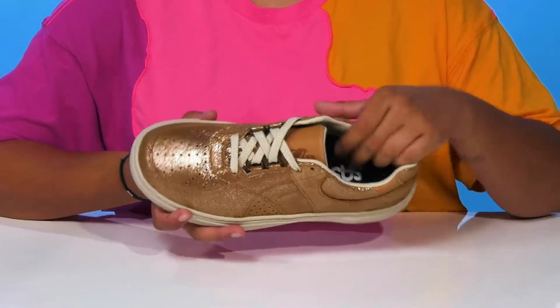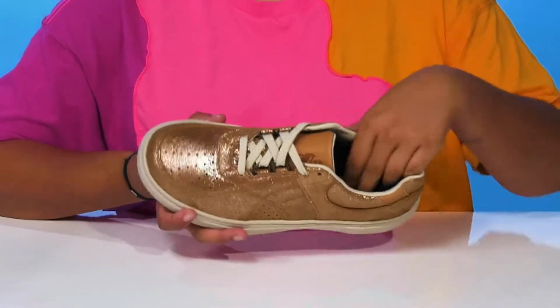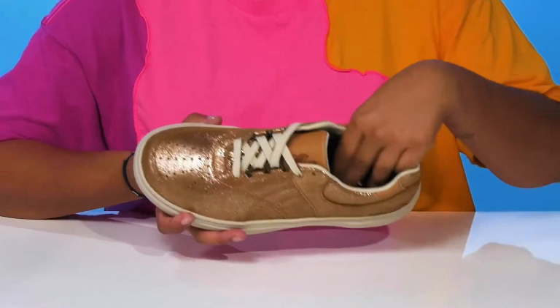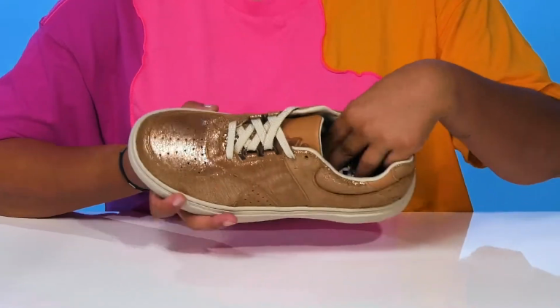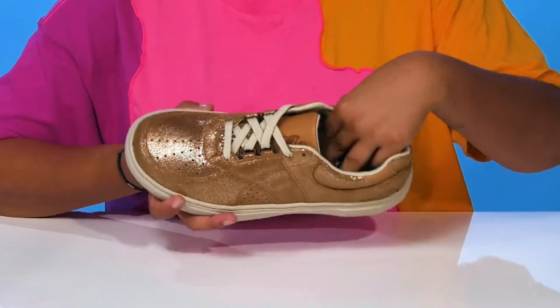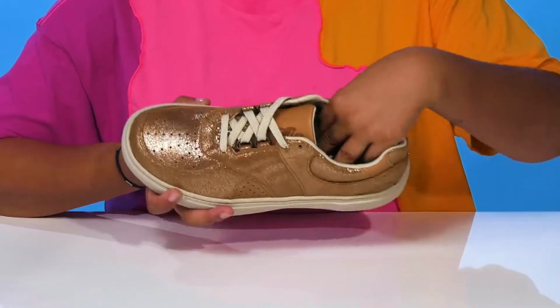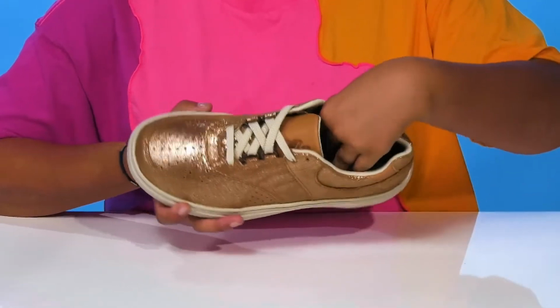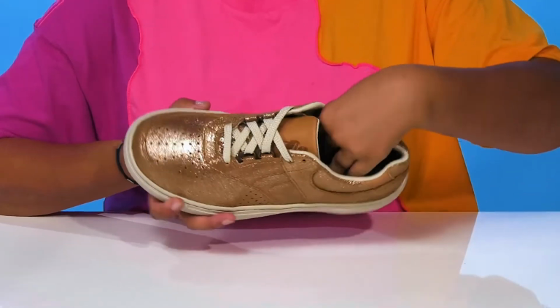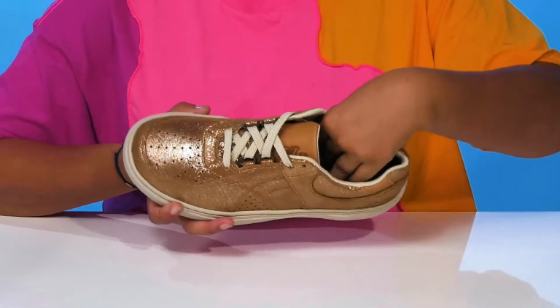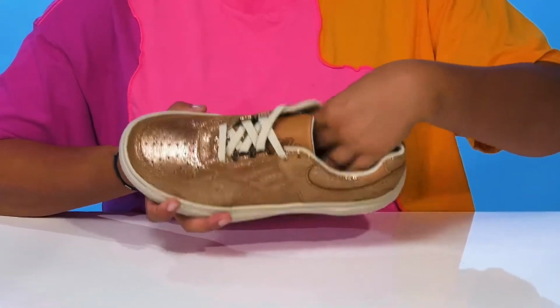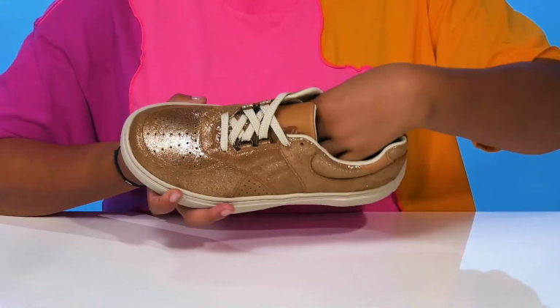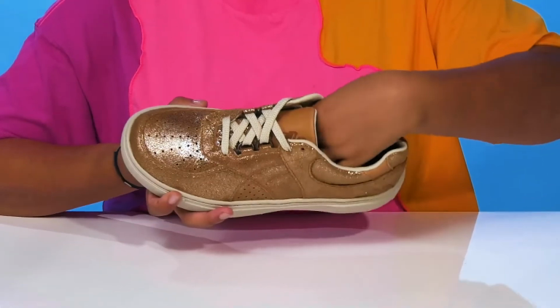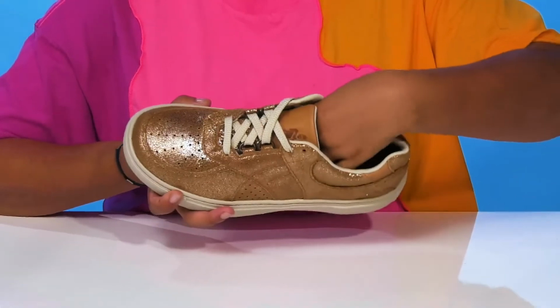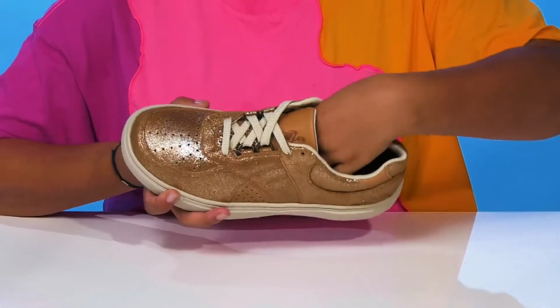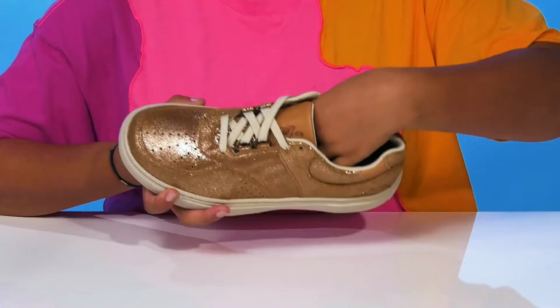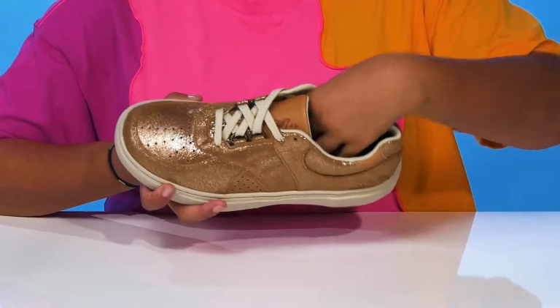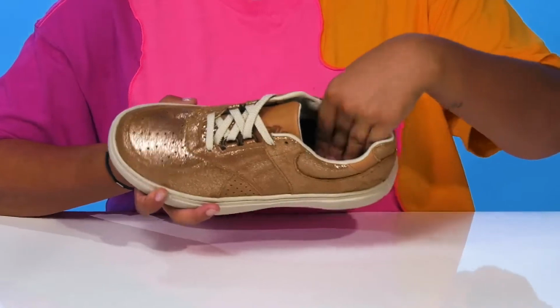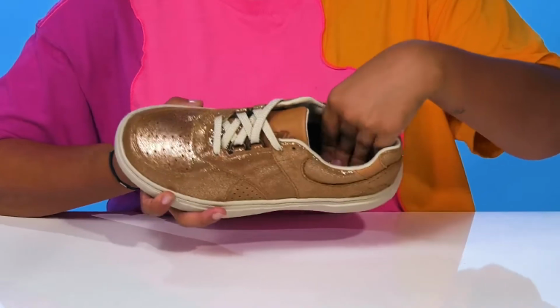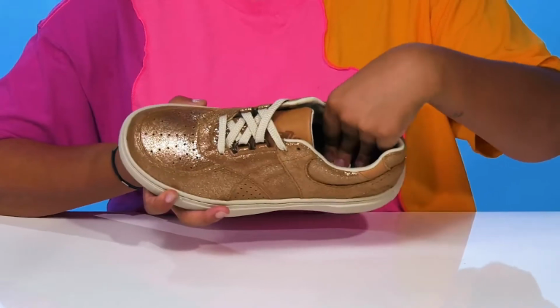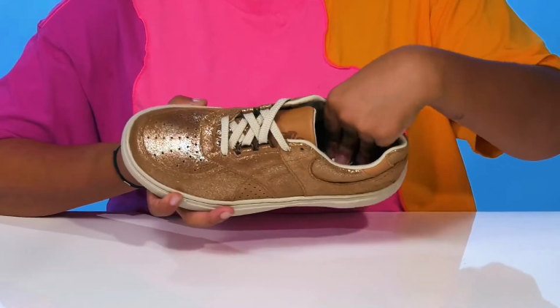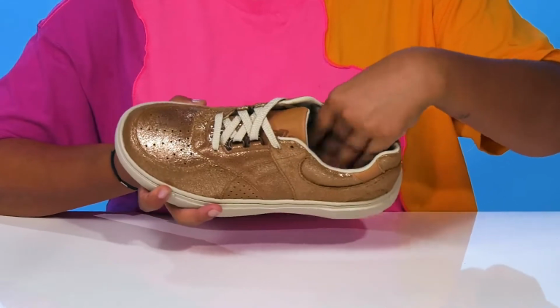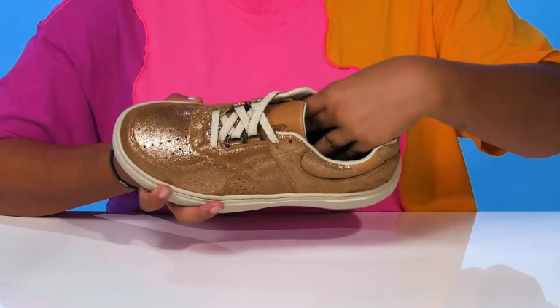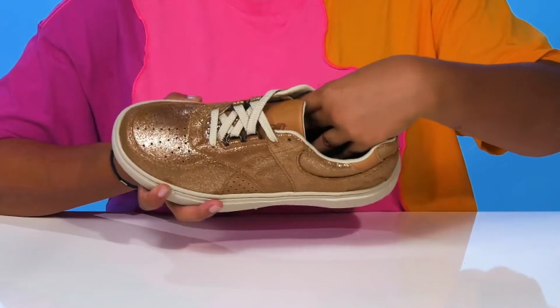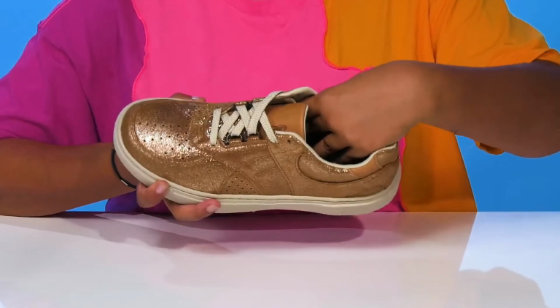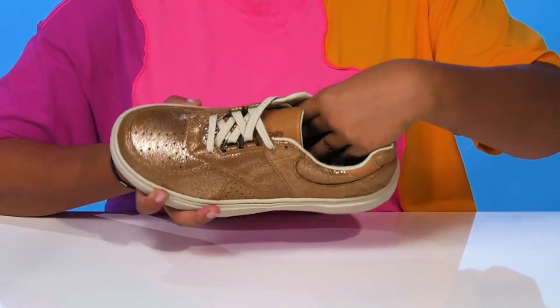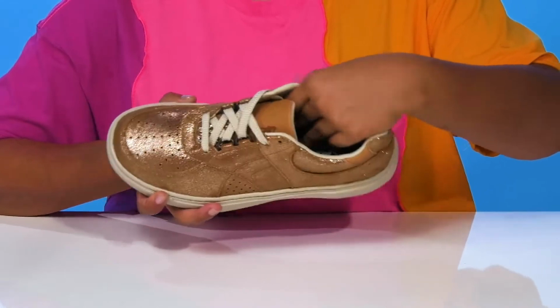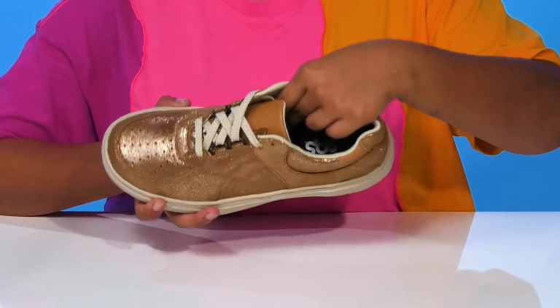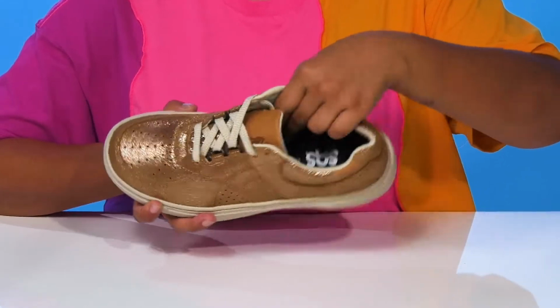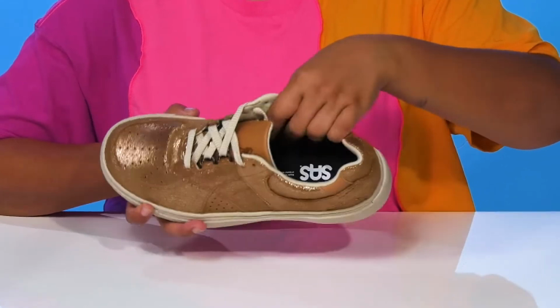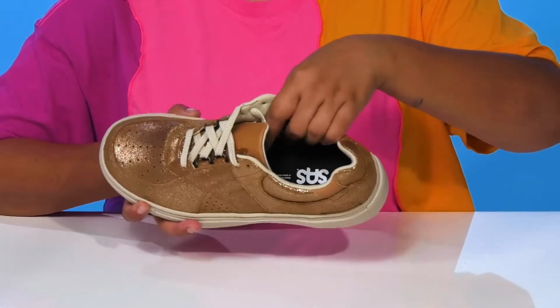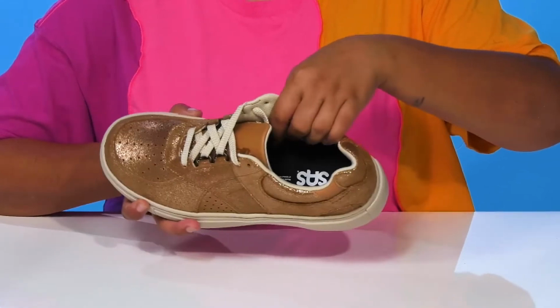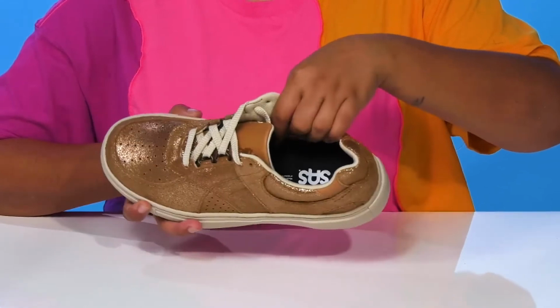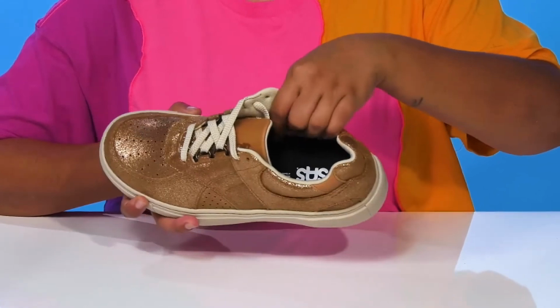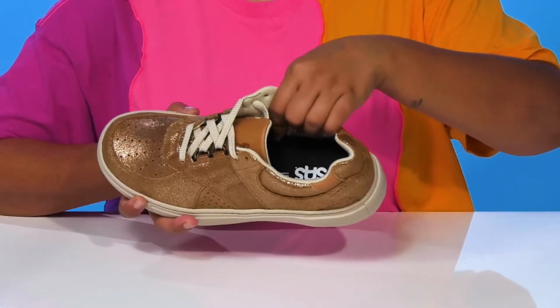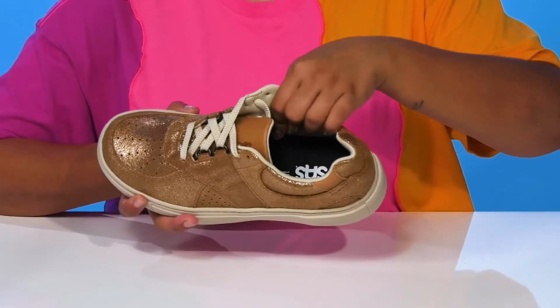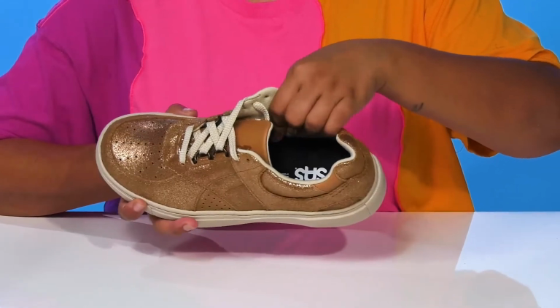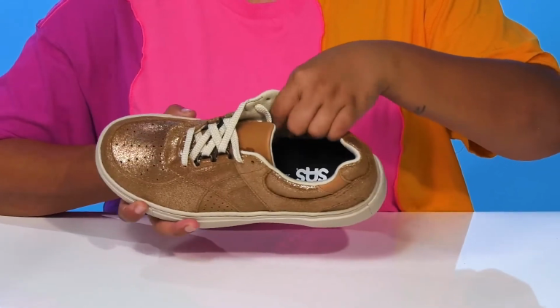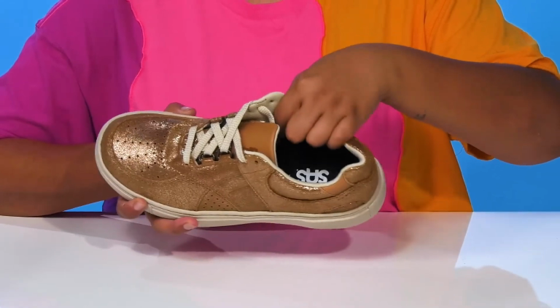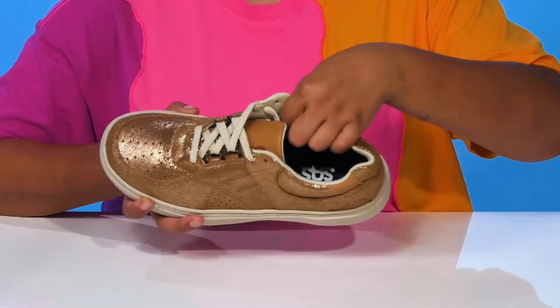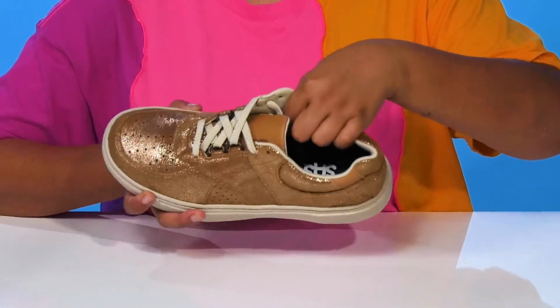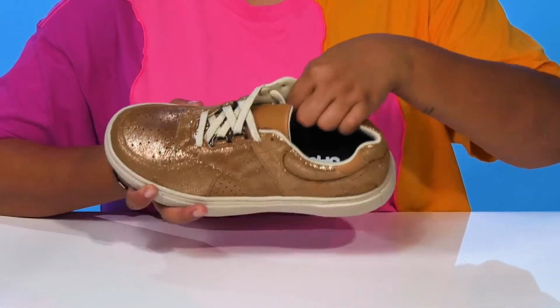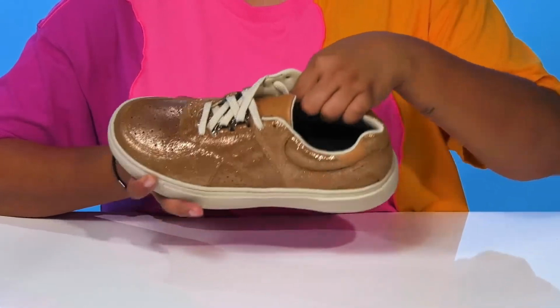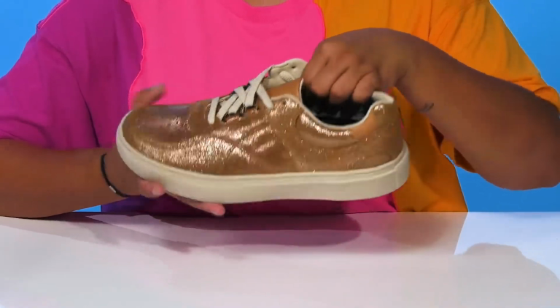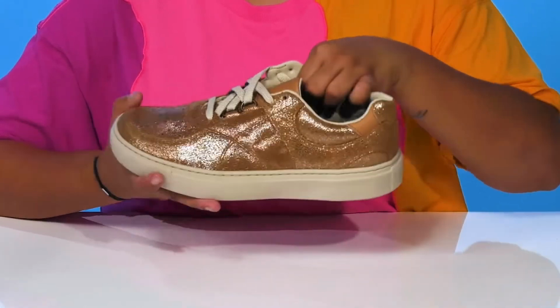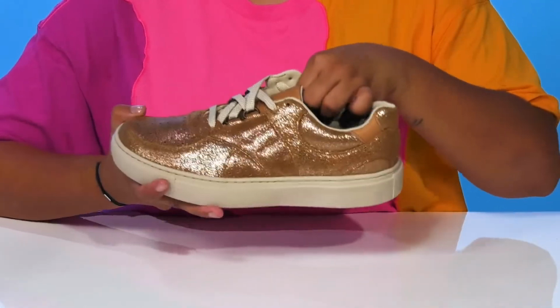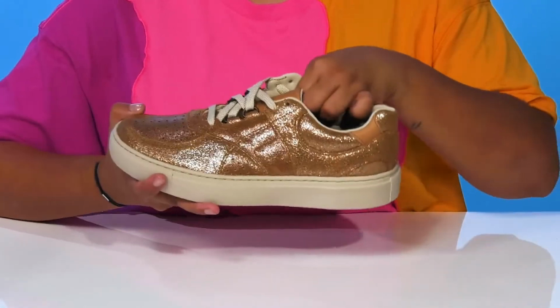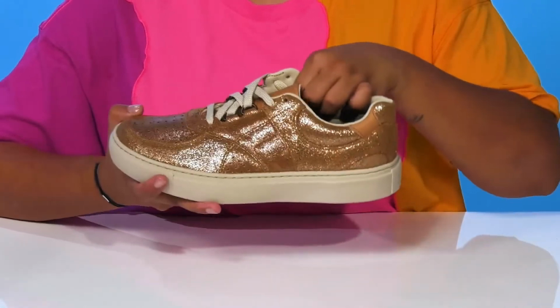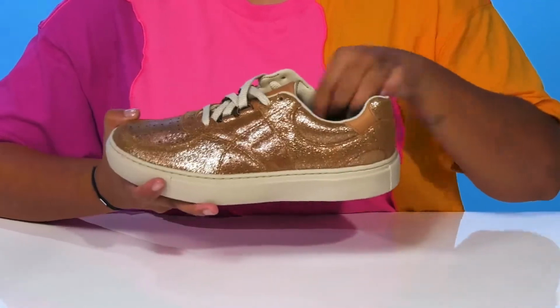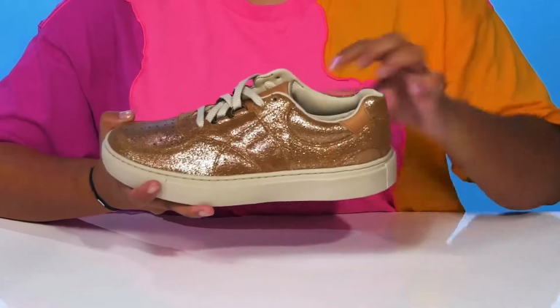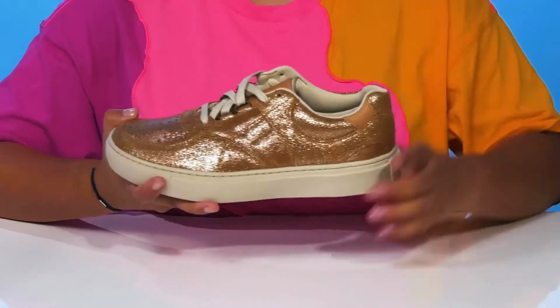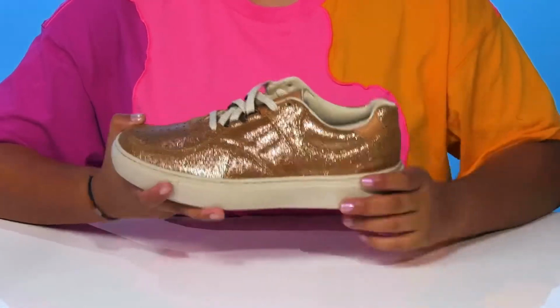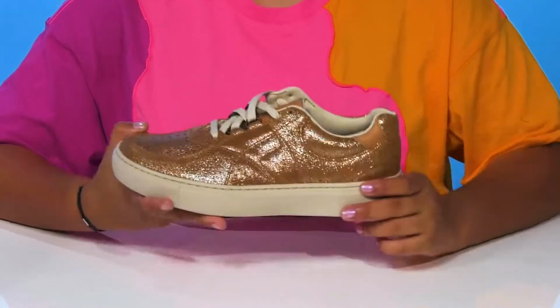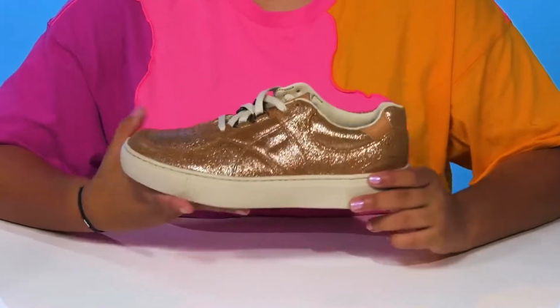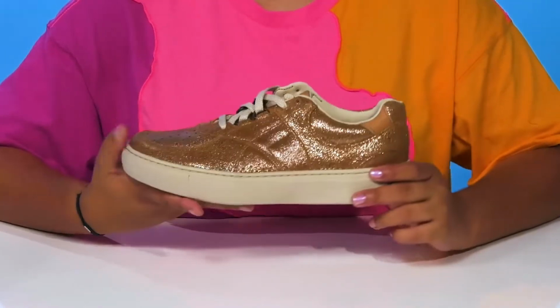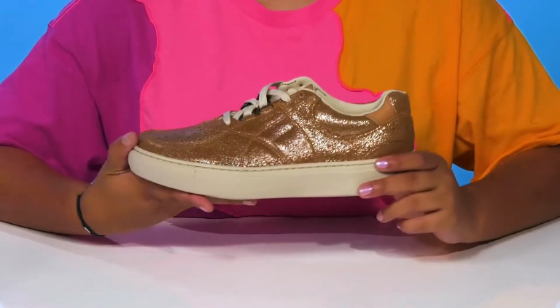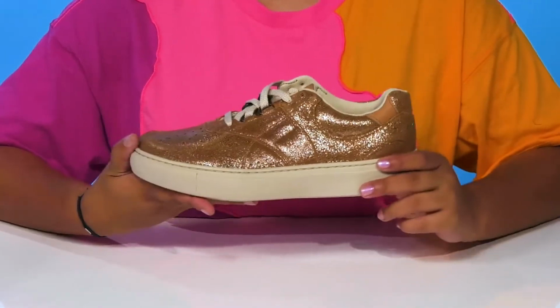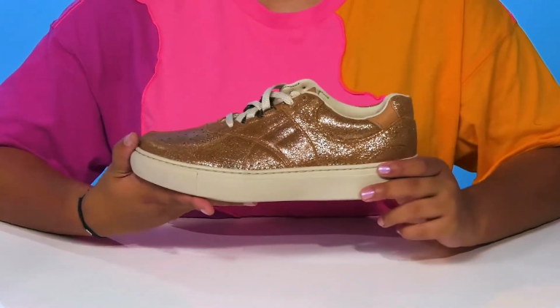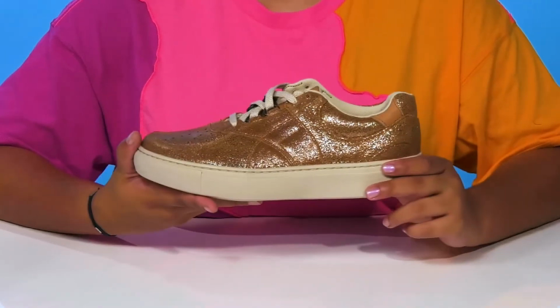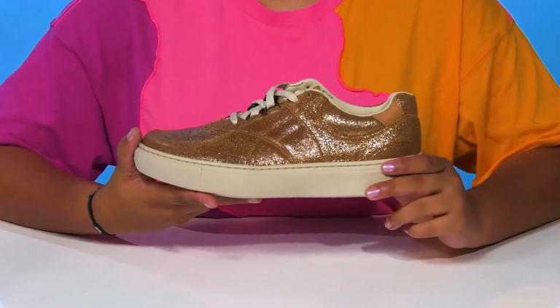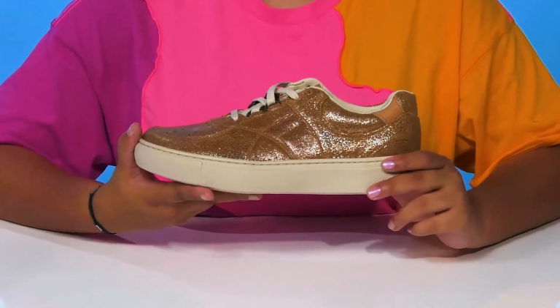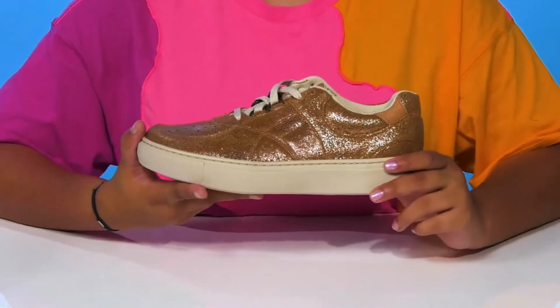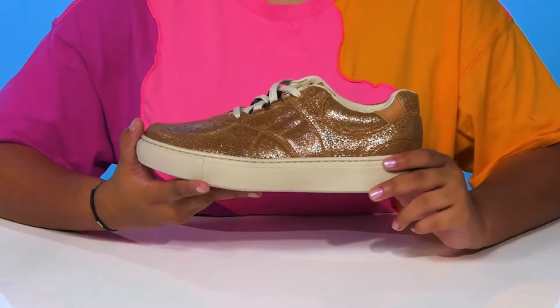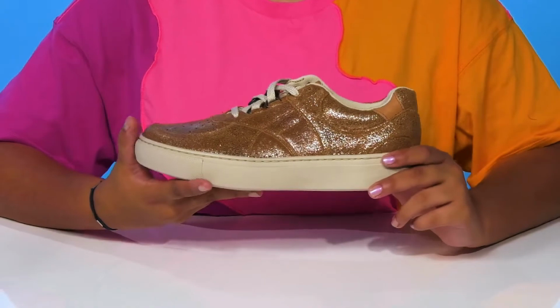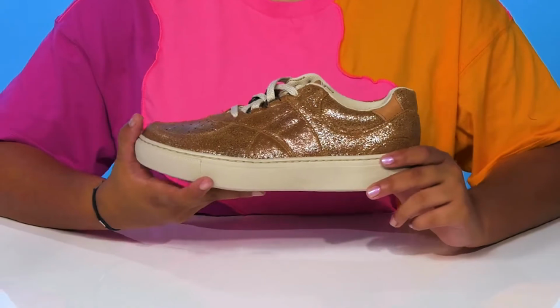That insole will give you a generous amount of cushion while also offering a supreme amount of arch support to give you all-day comfort.